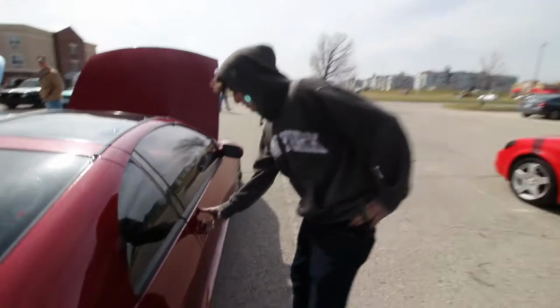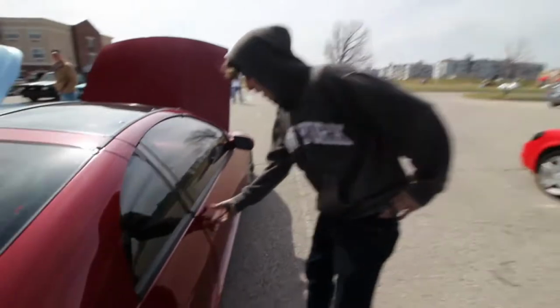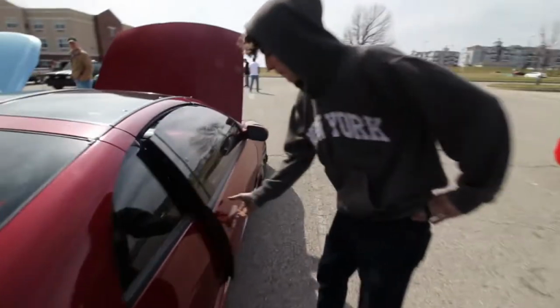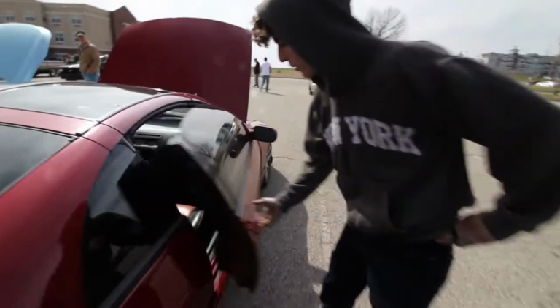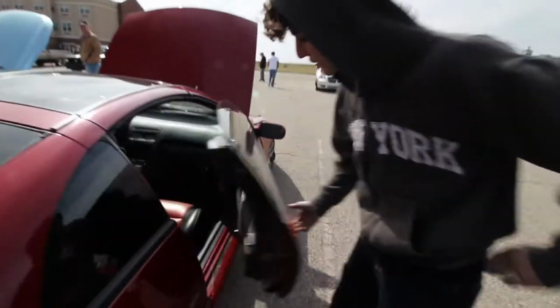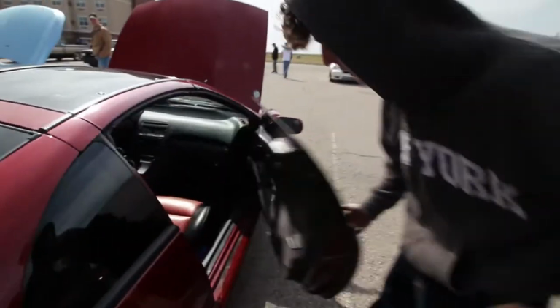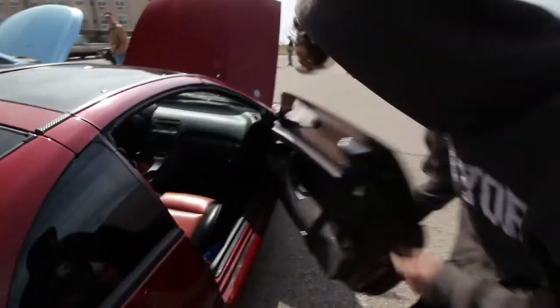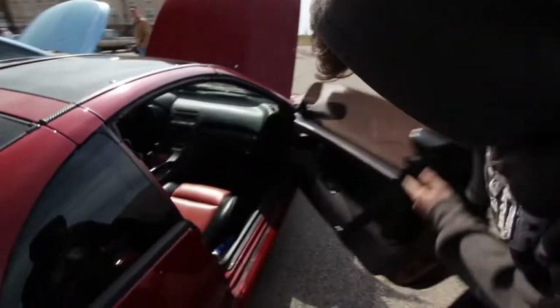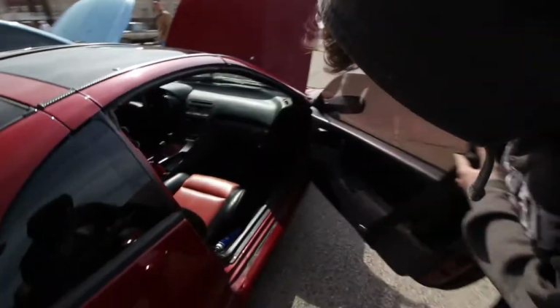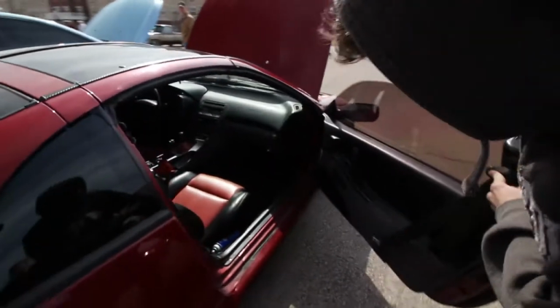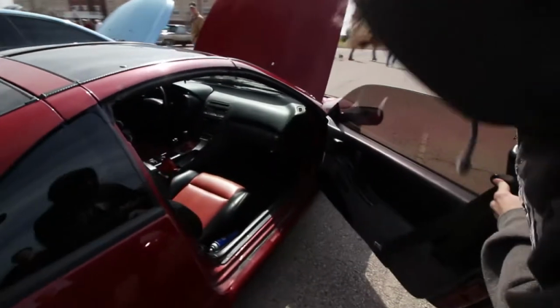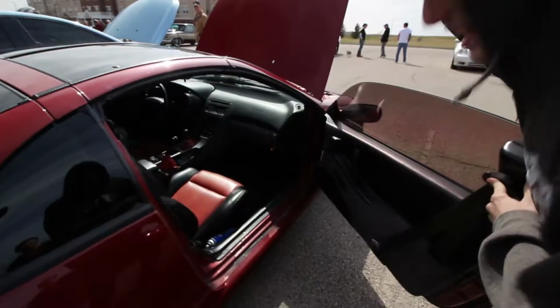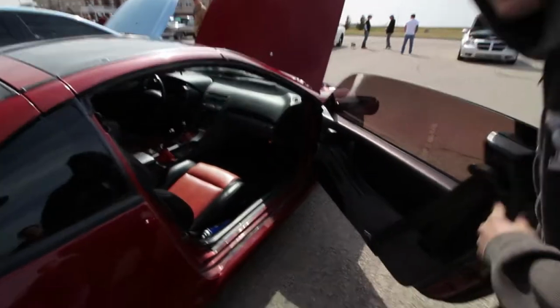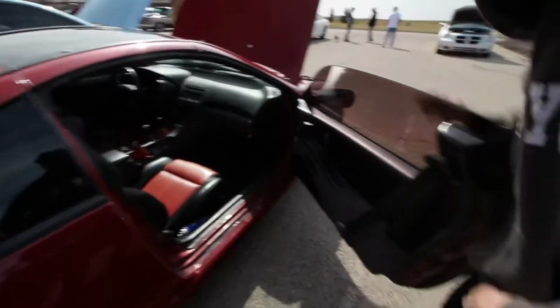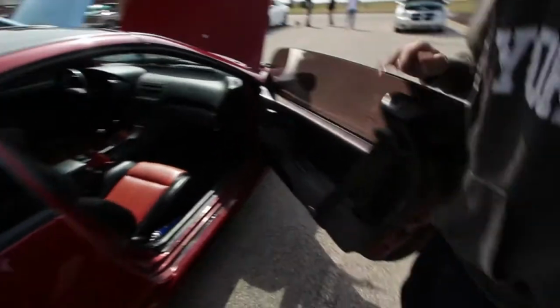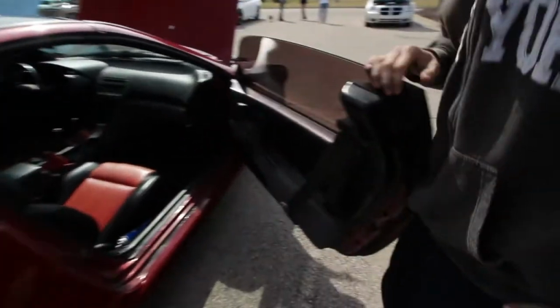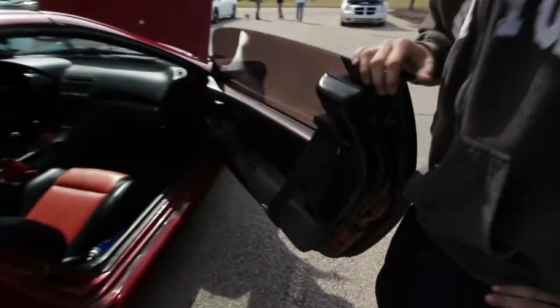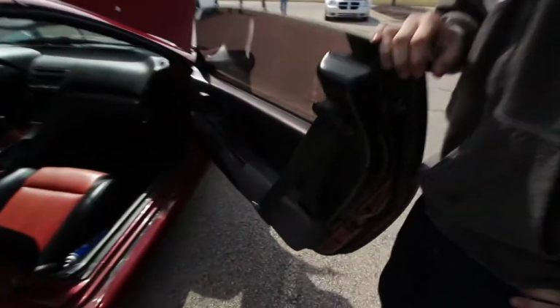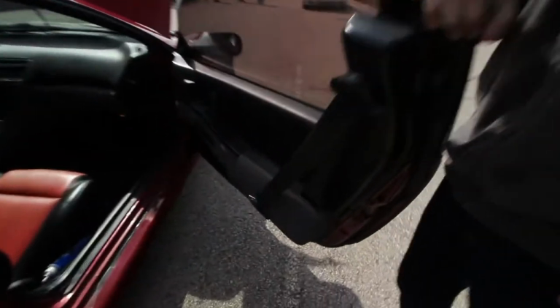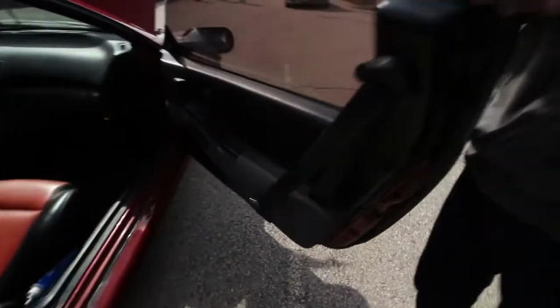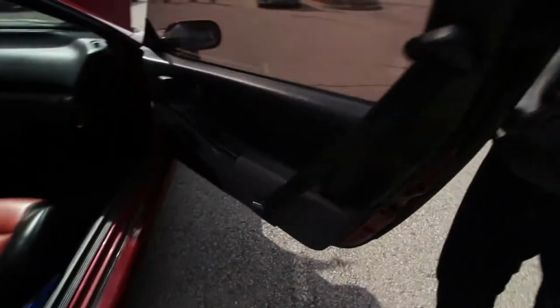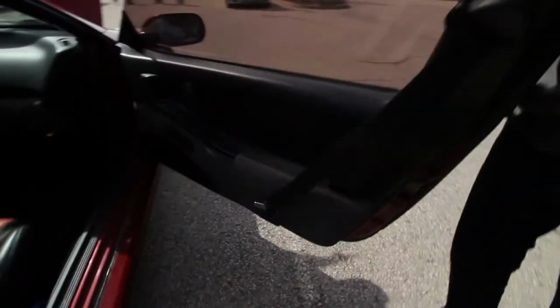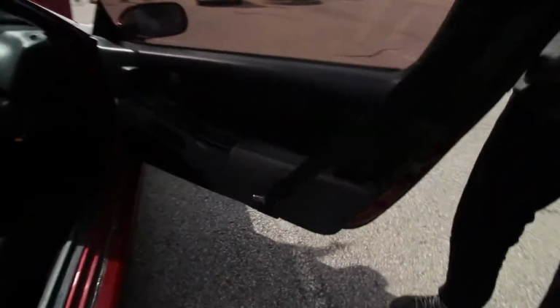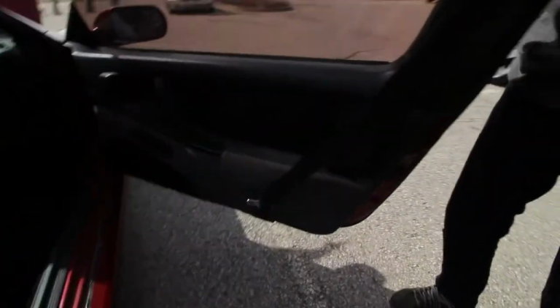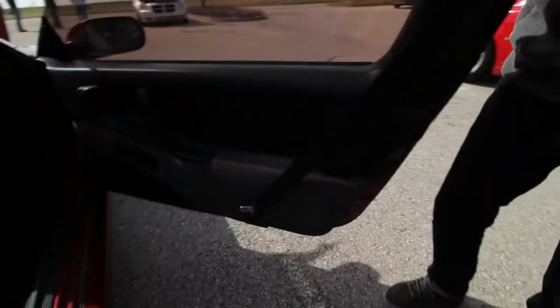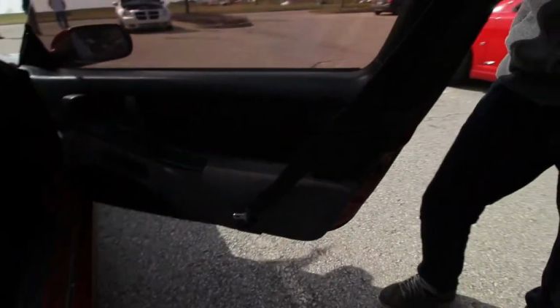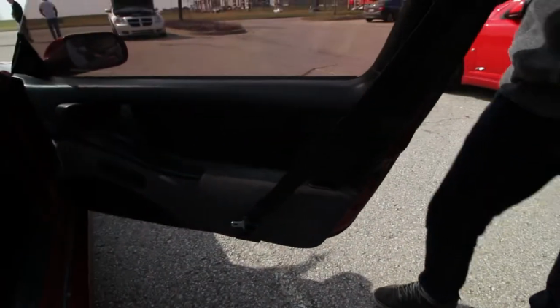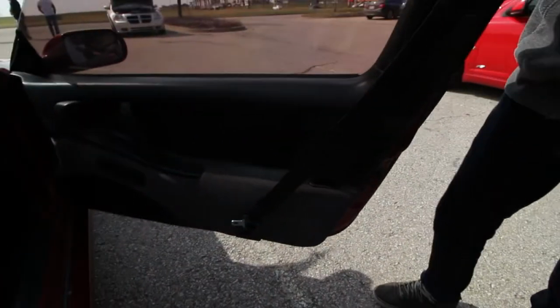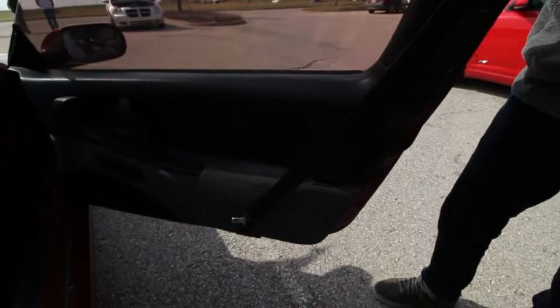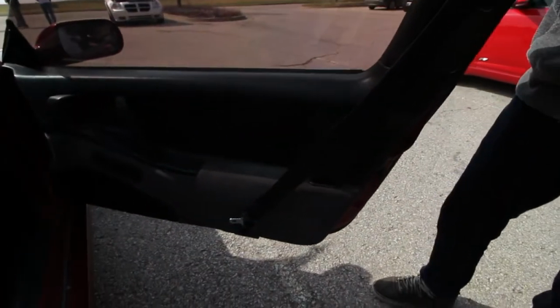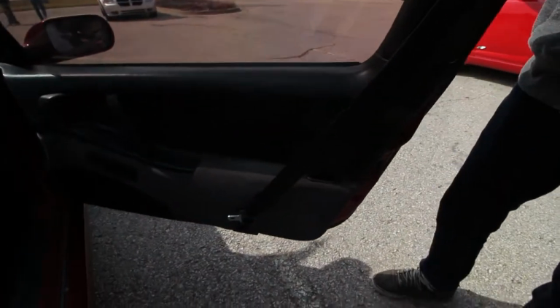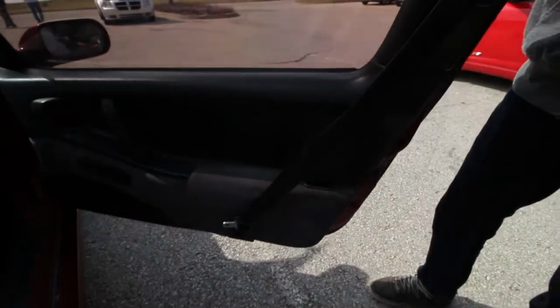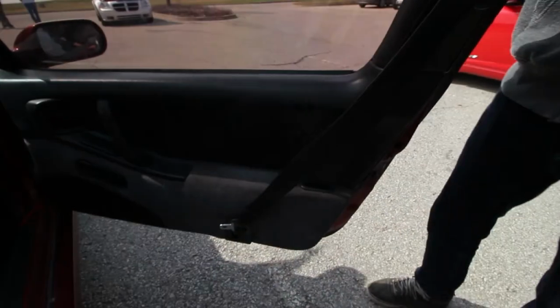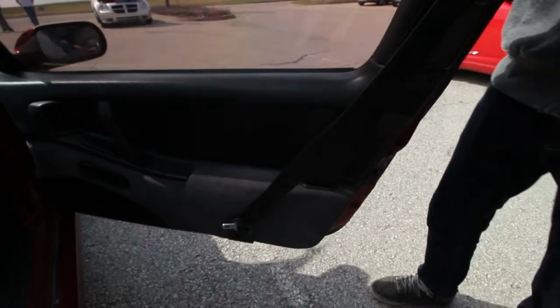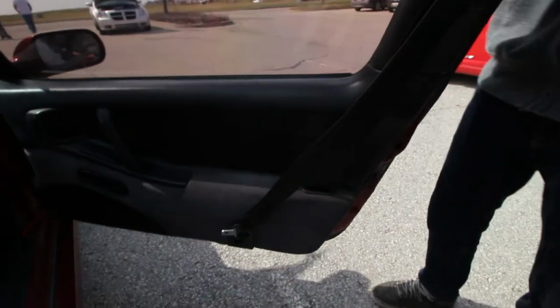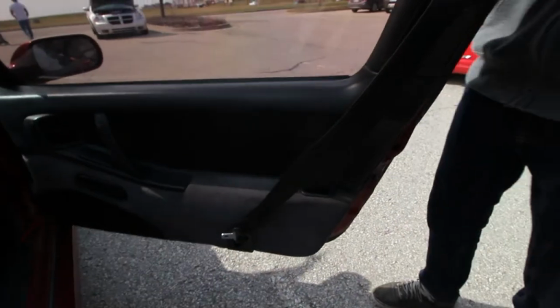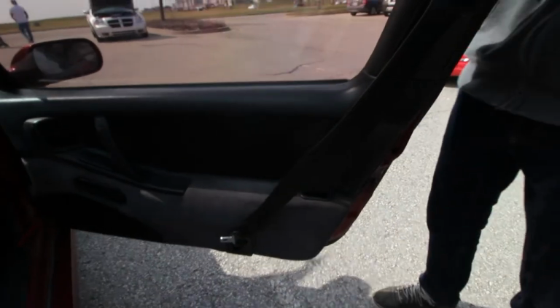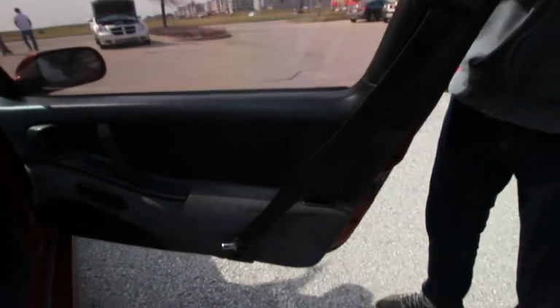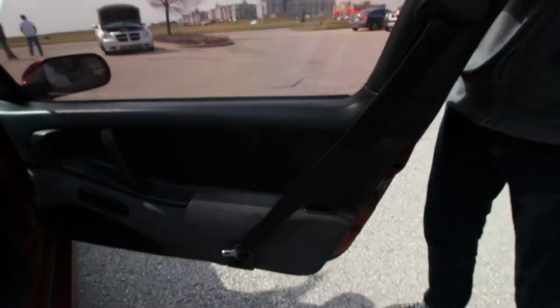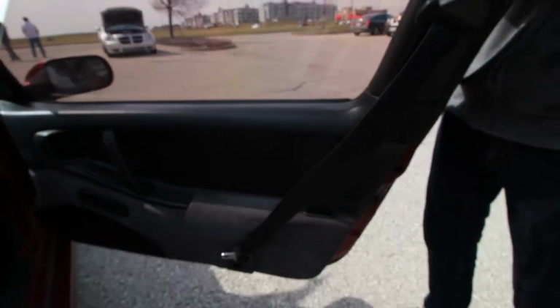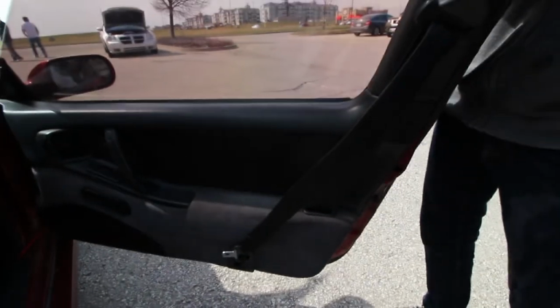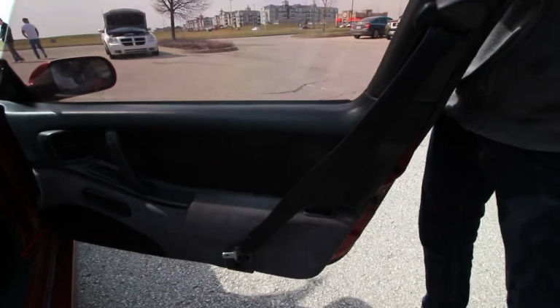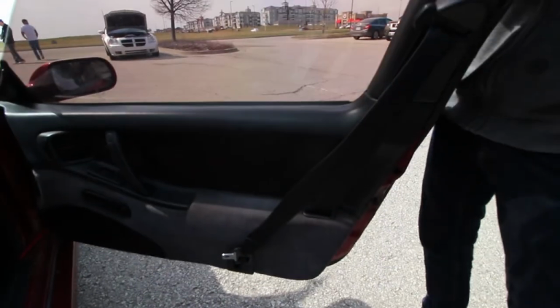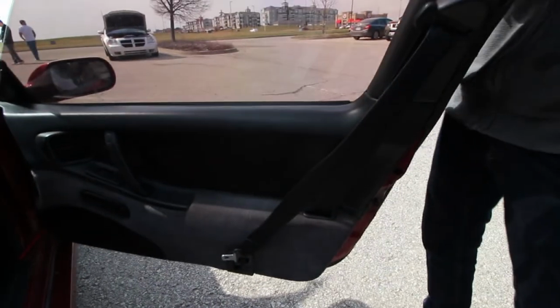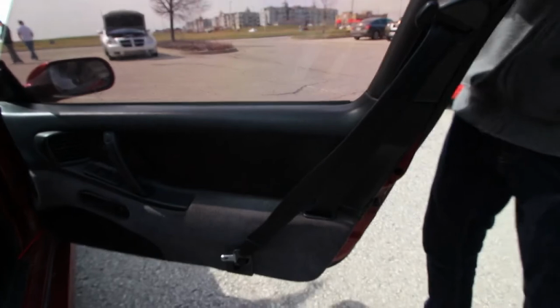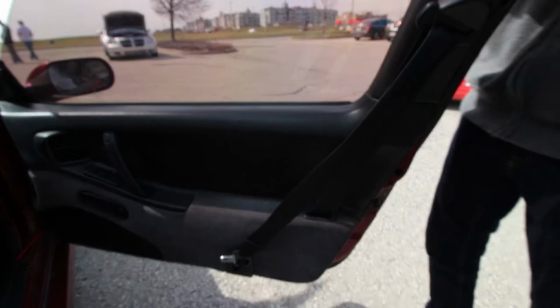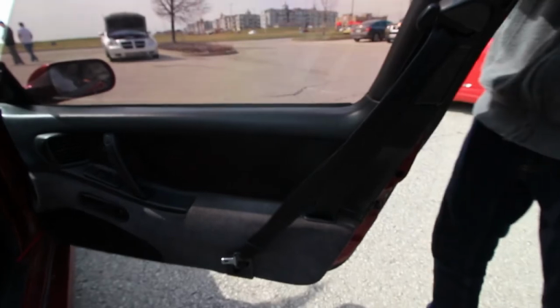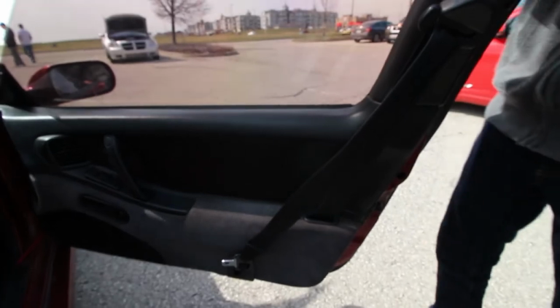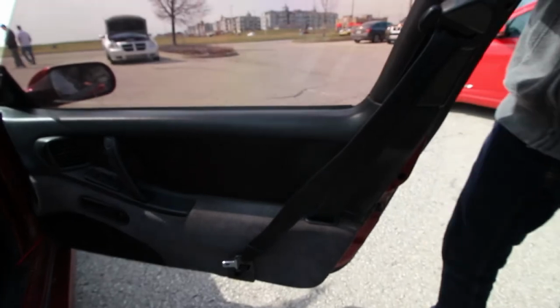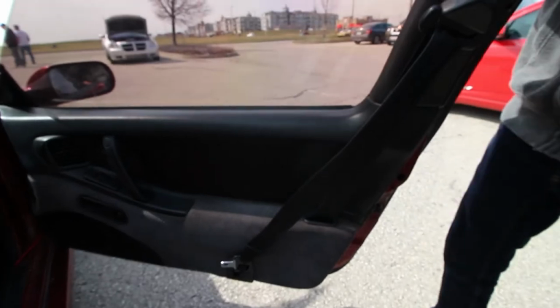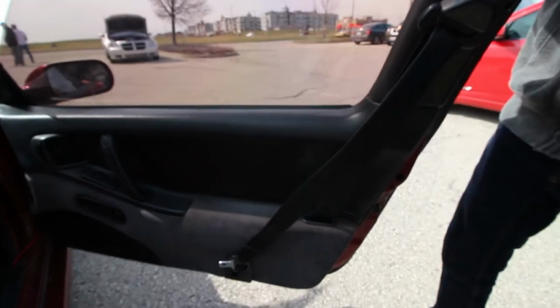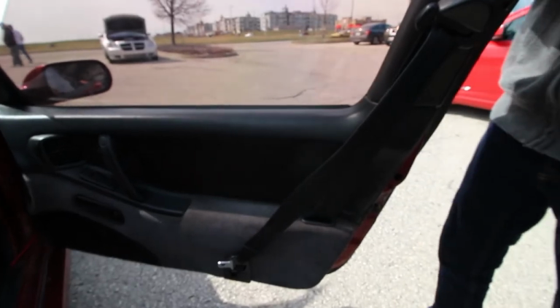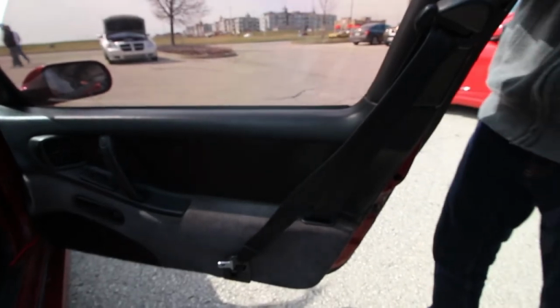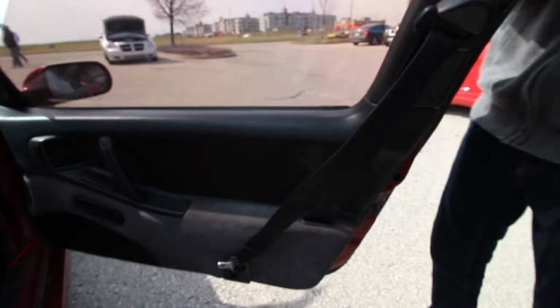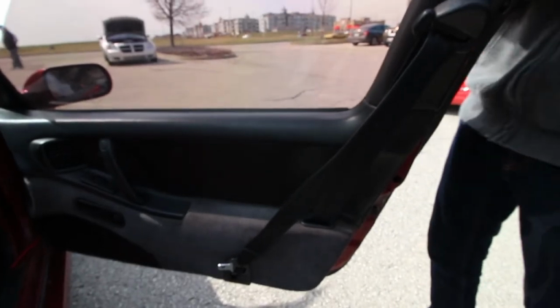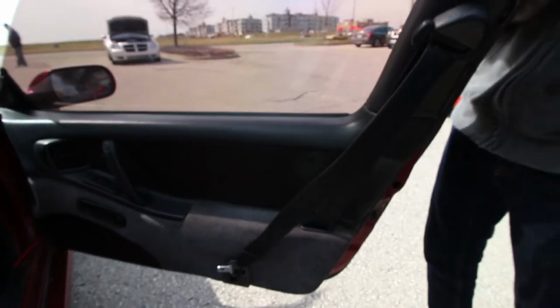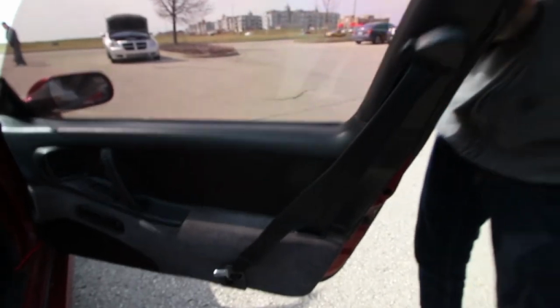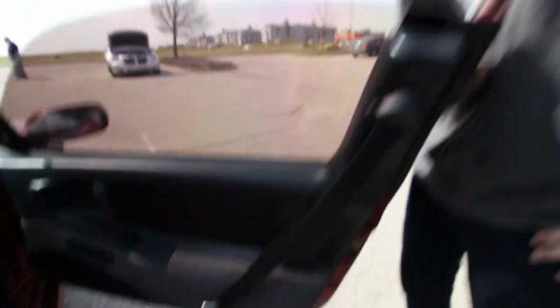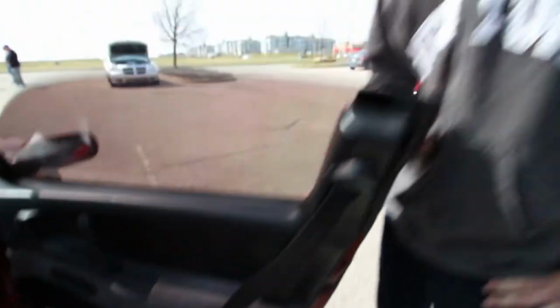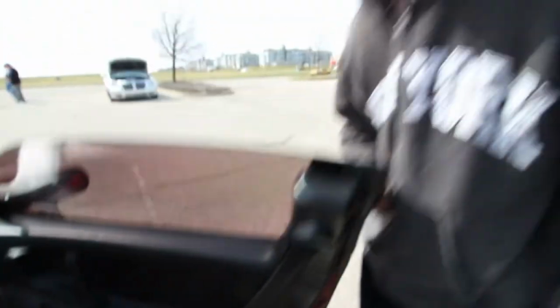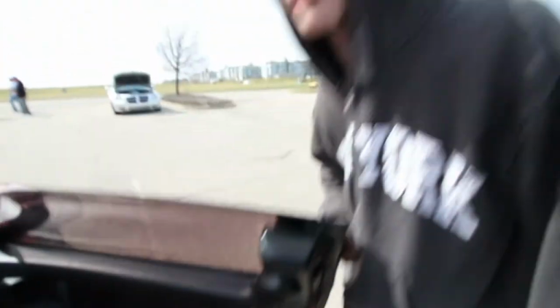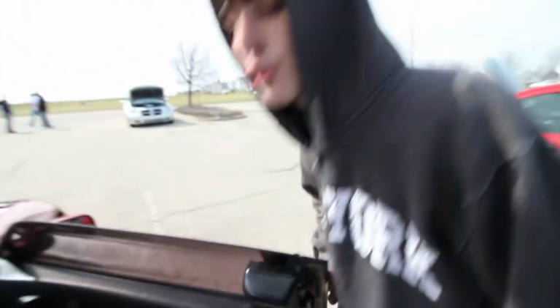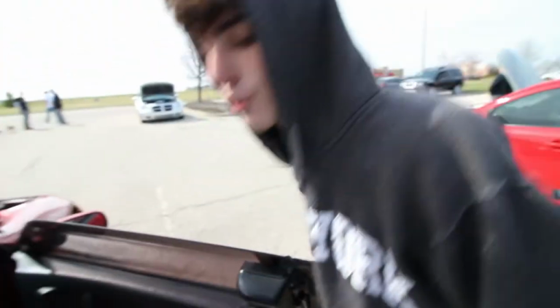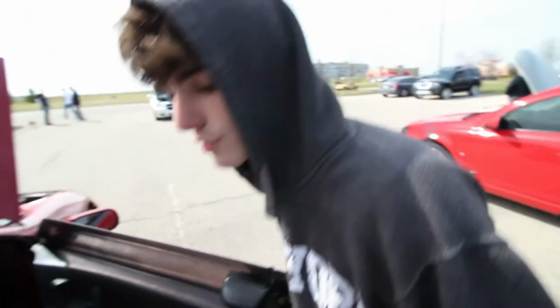I put the seatbelts onto the actual door panel — figured it's a lot safer every time I'm going around the track. It's about 175 on the turns.